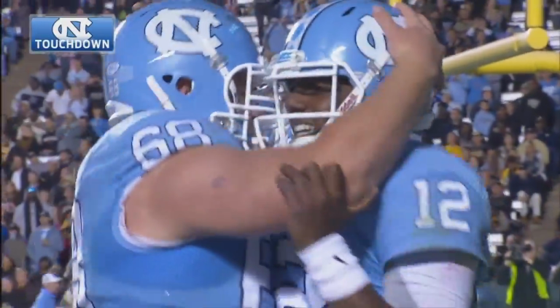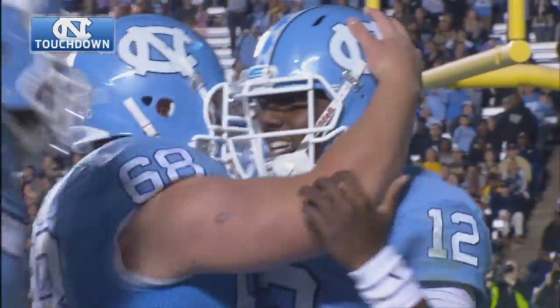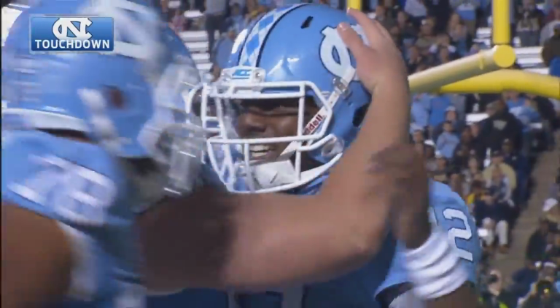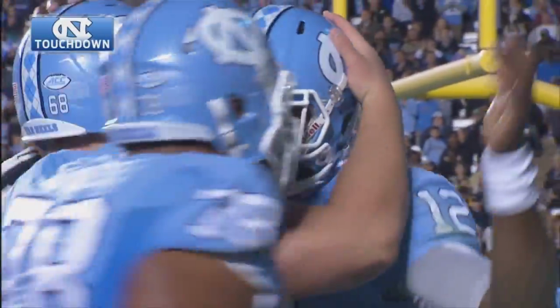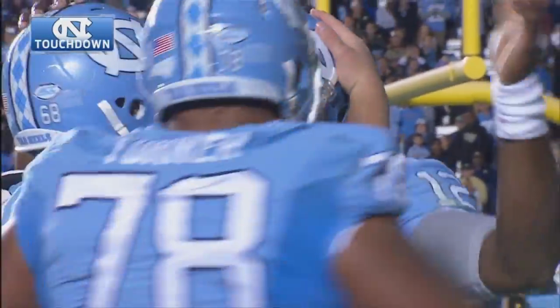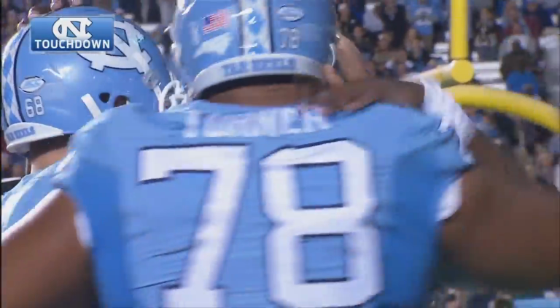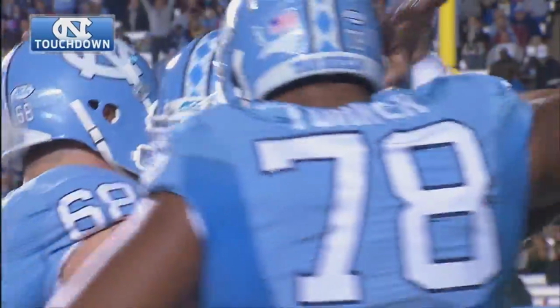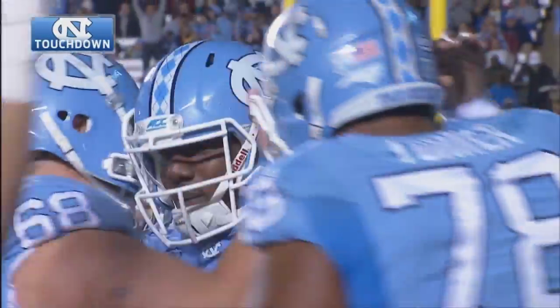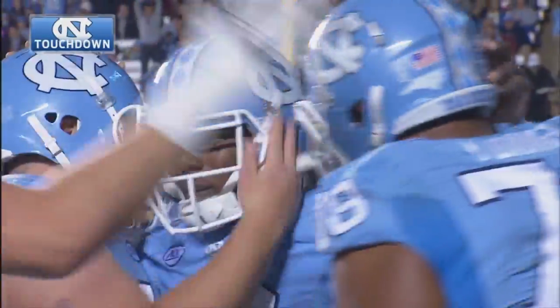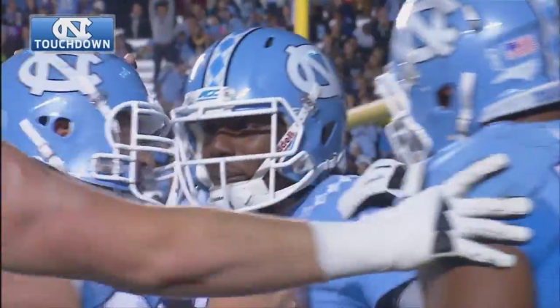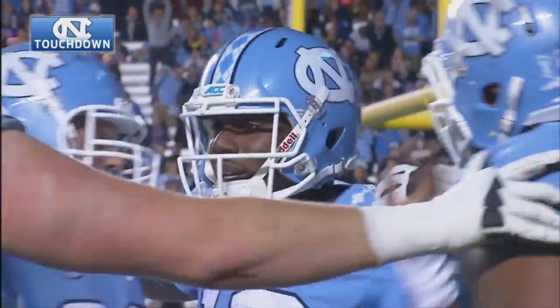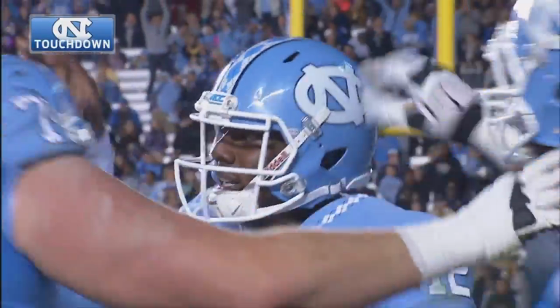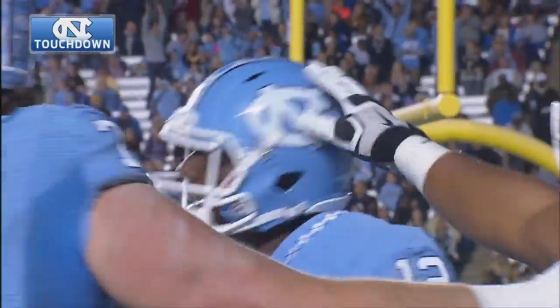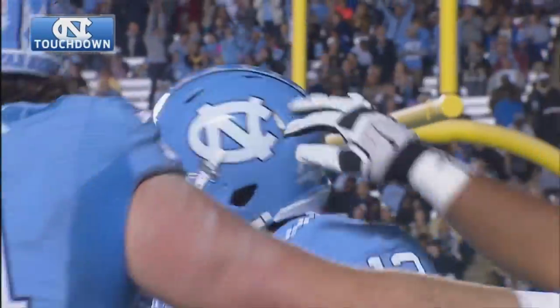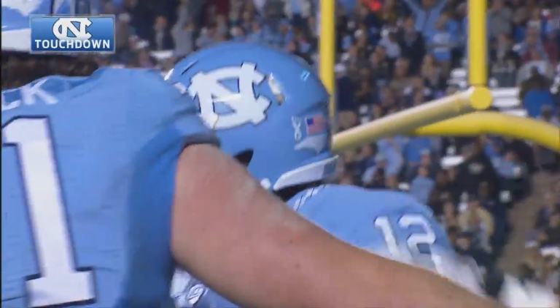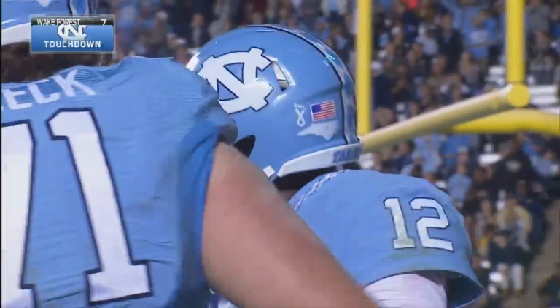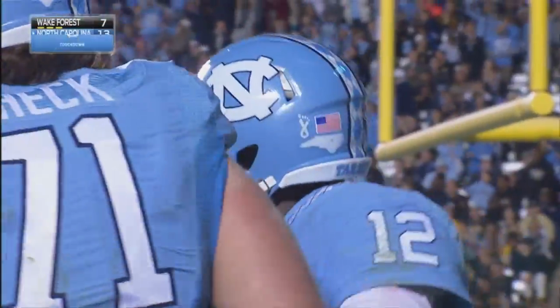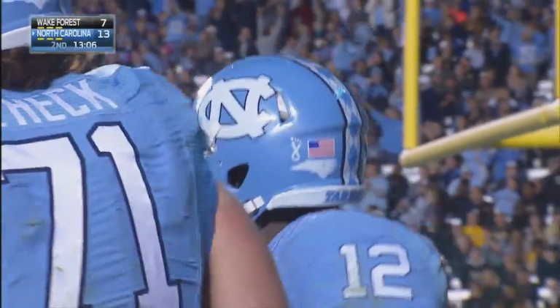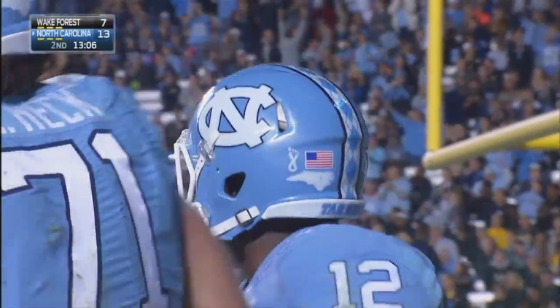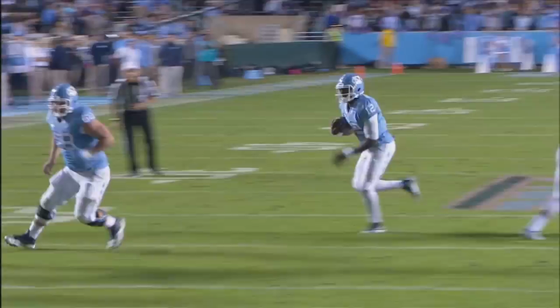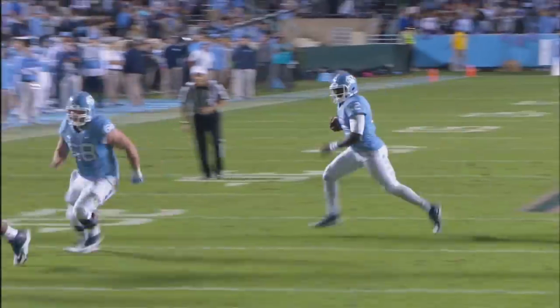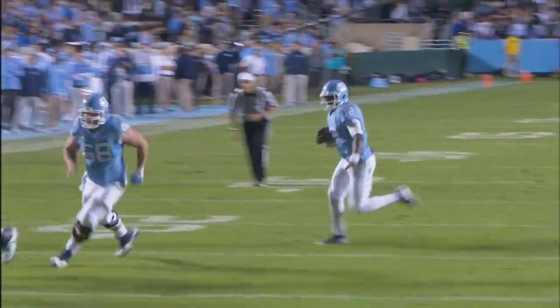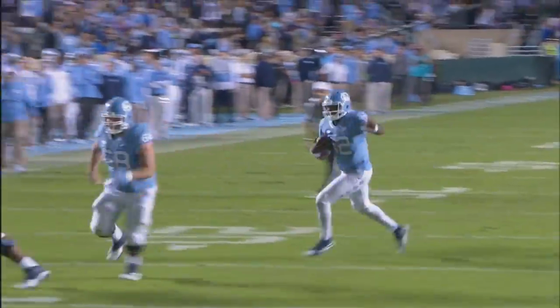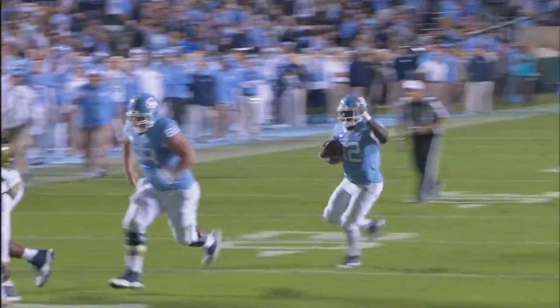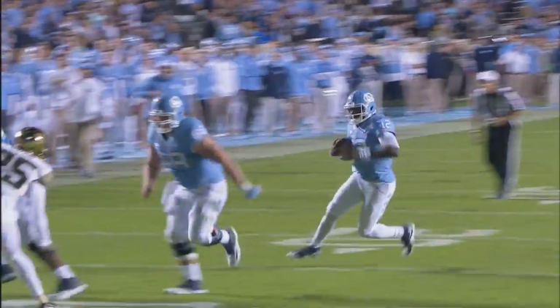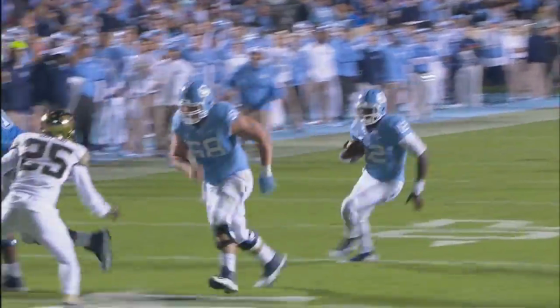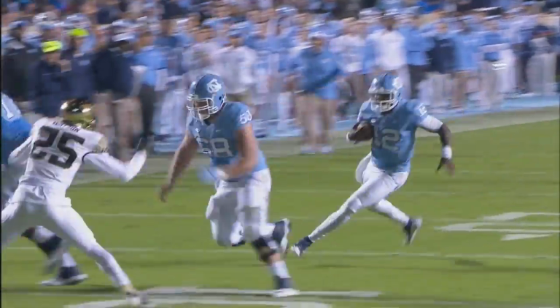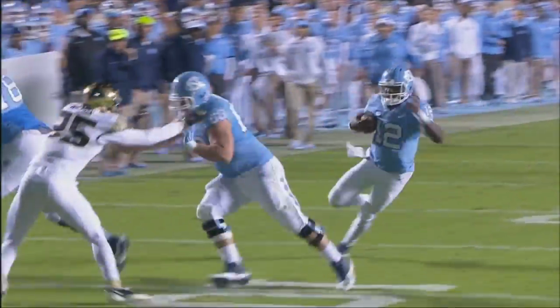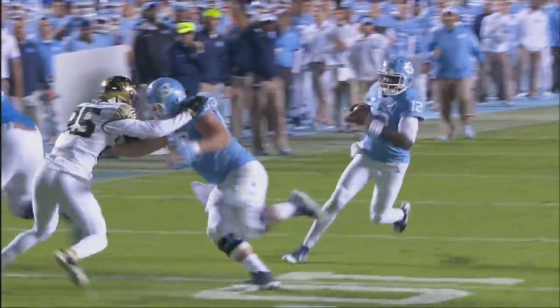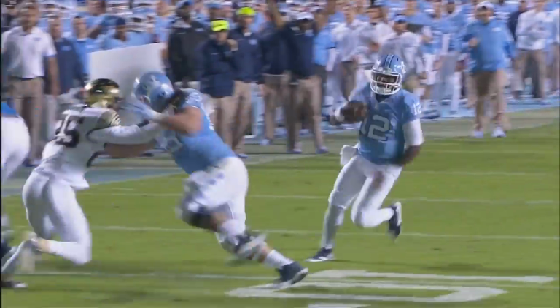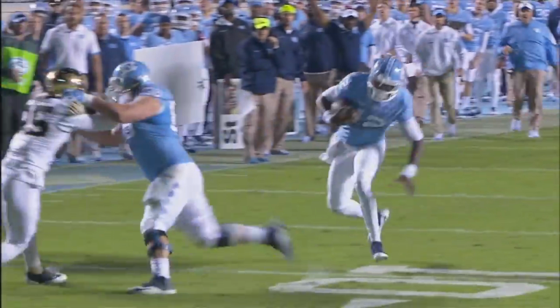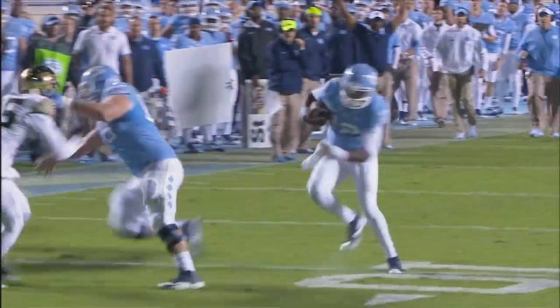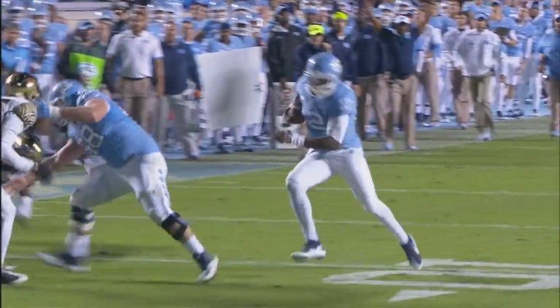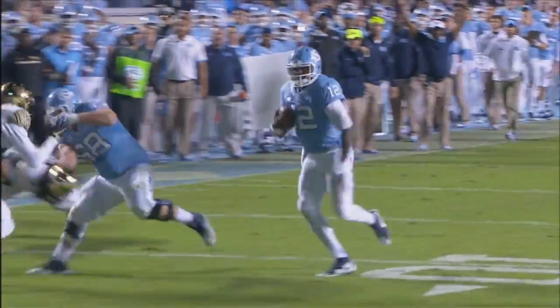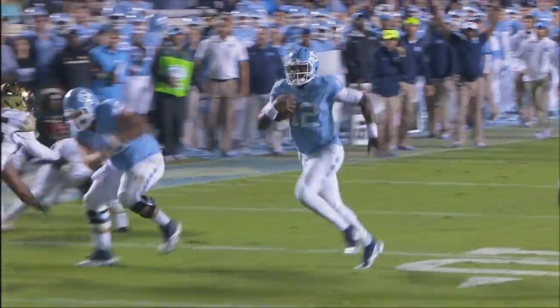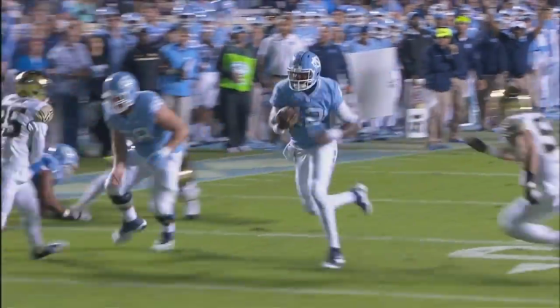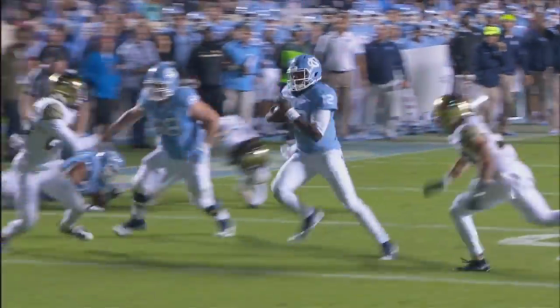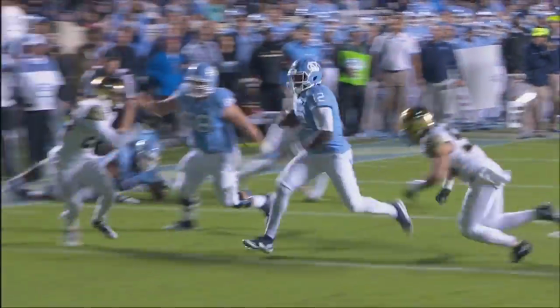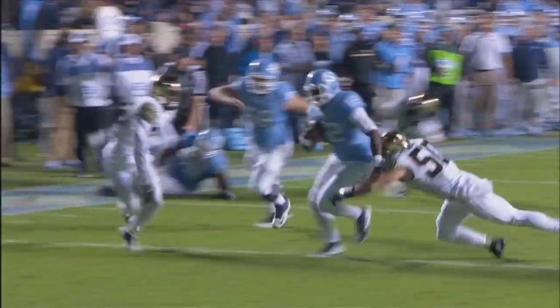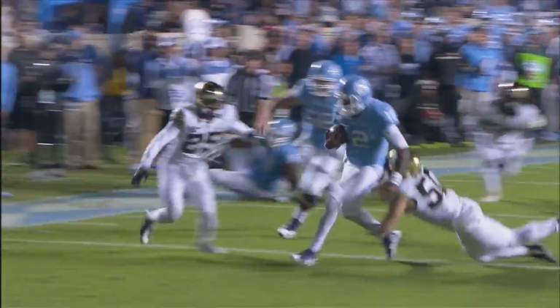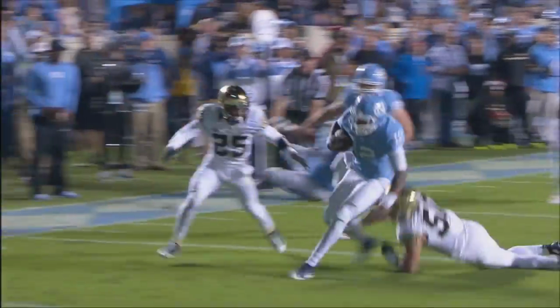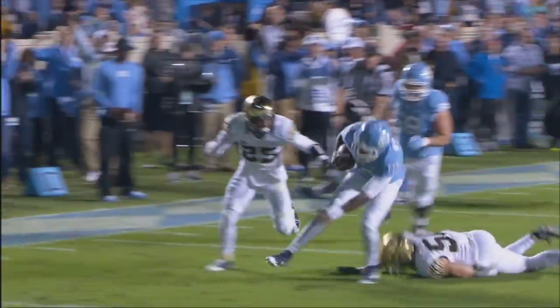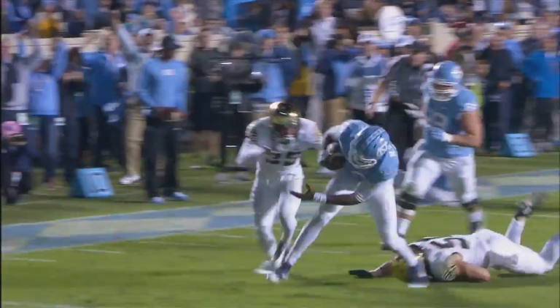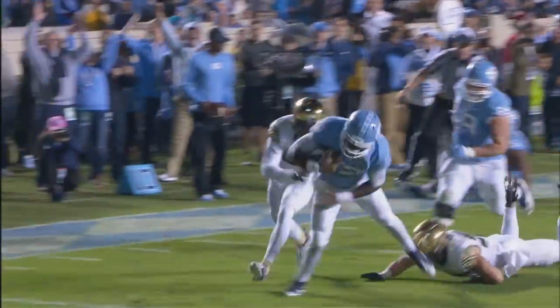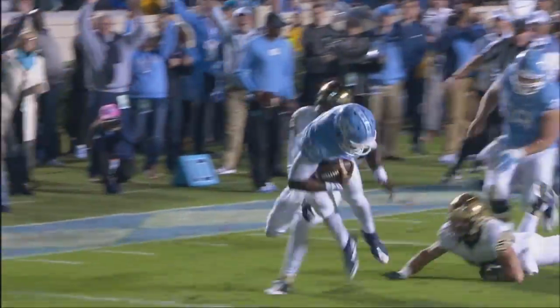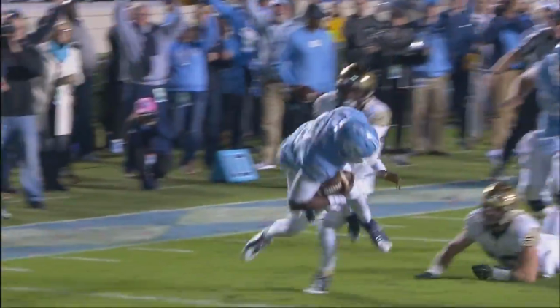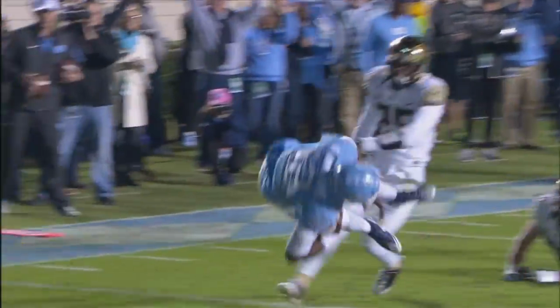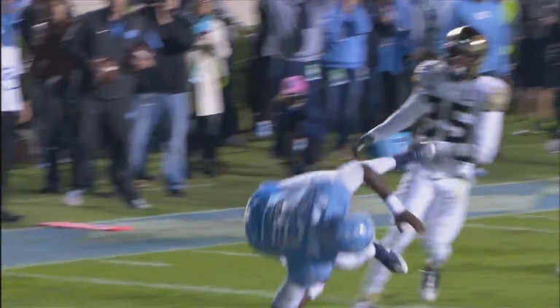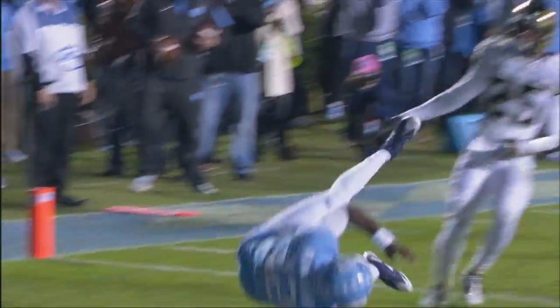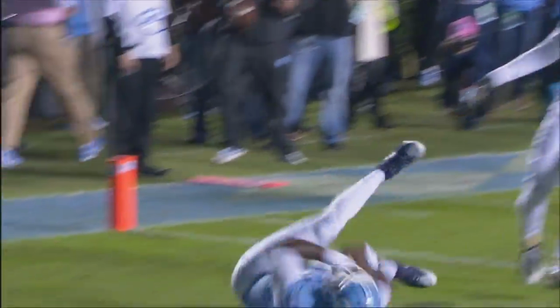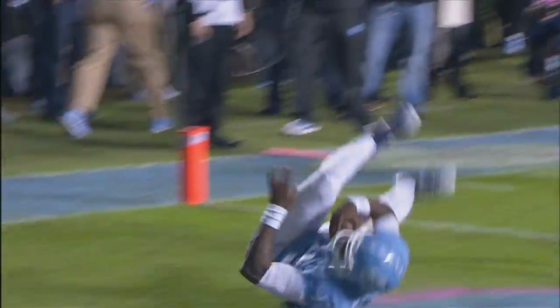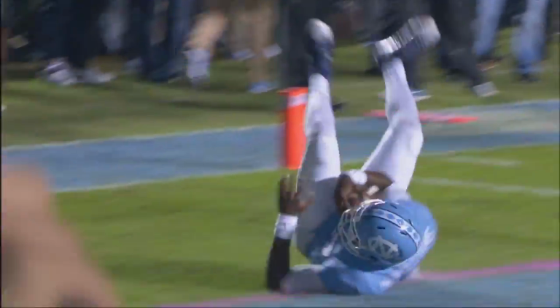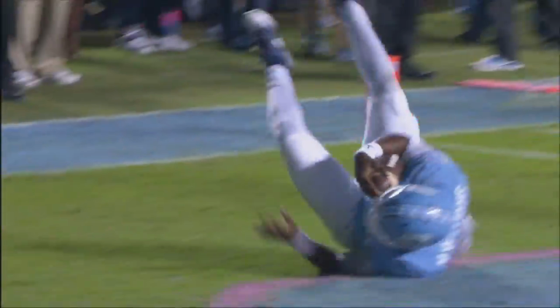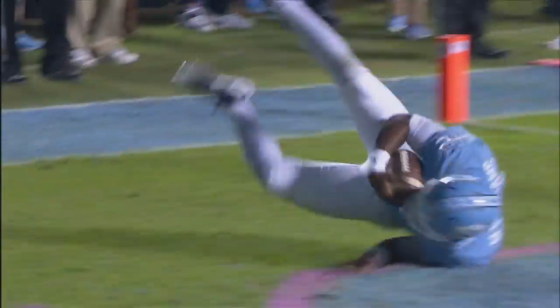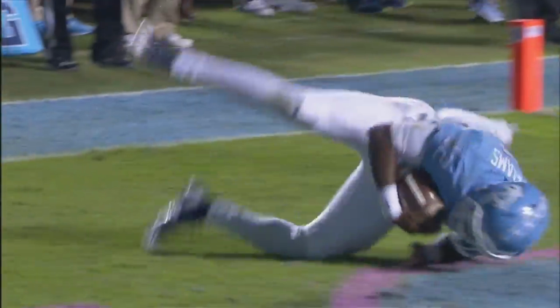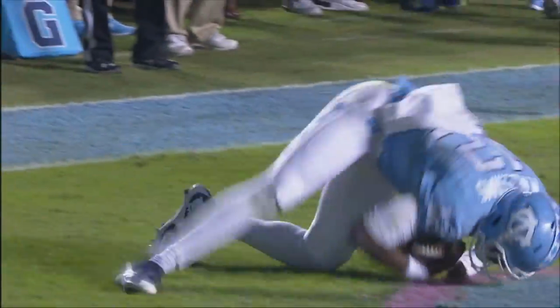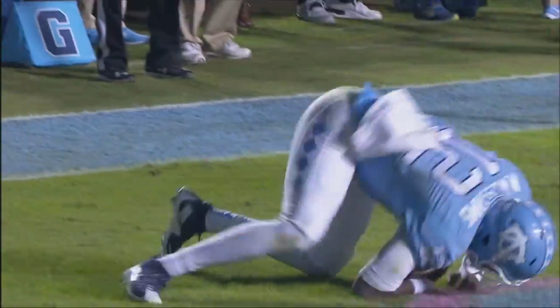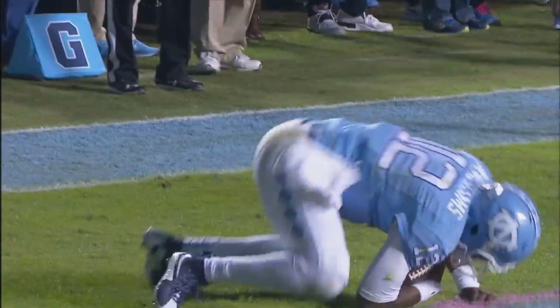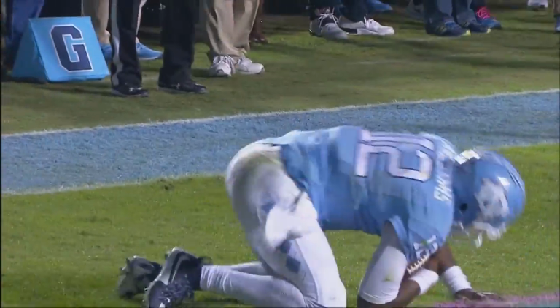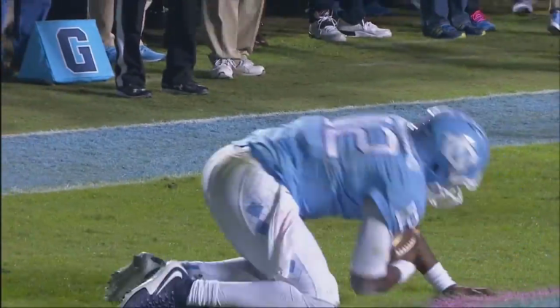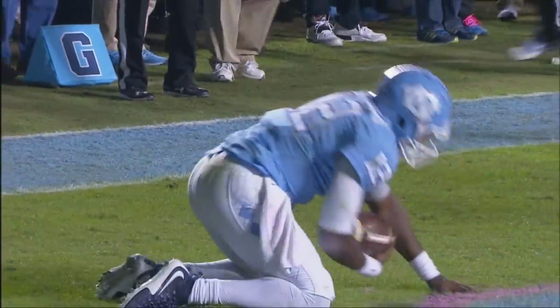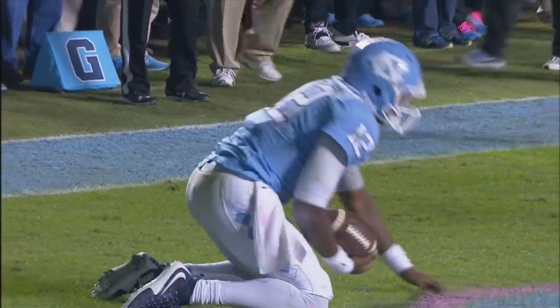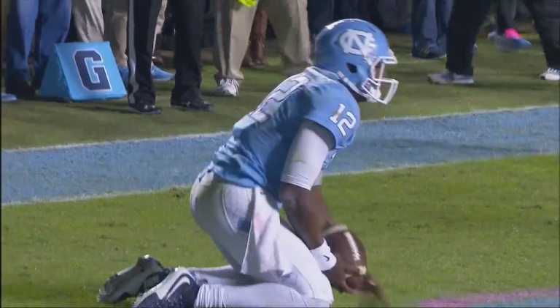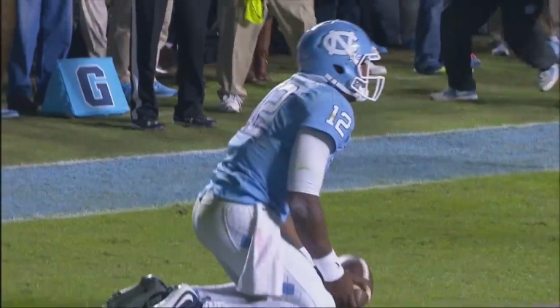What a great block by Crowley, the center, out front. No doubt, and now Williams is warmed up. He's been hit, he's stood in the pocket, he's been knocked down.